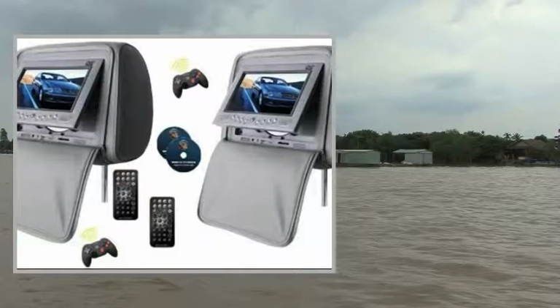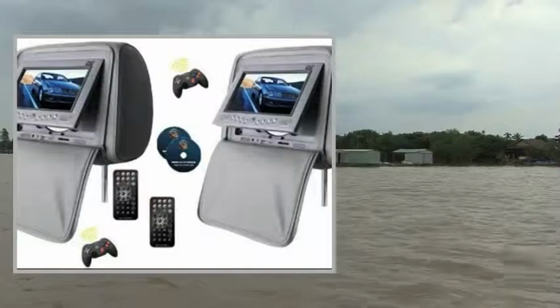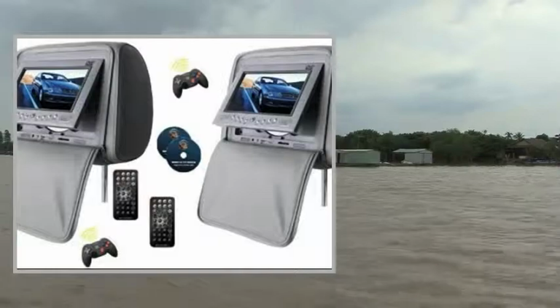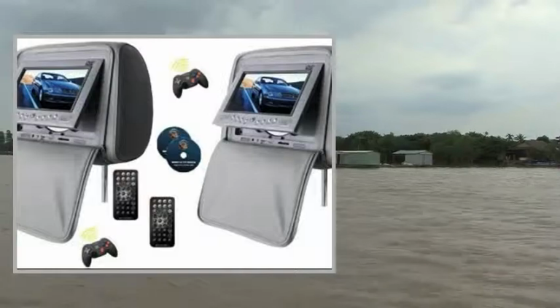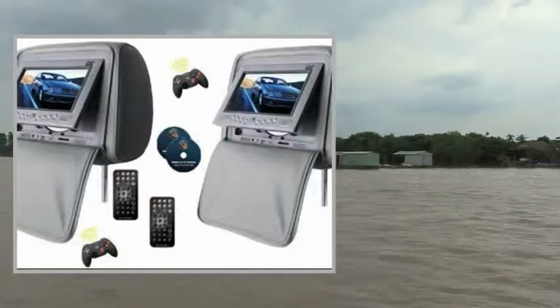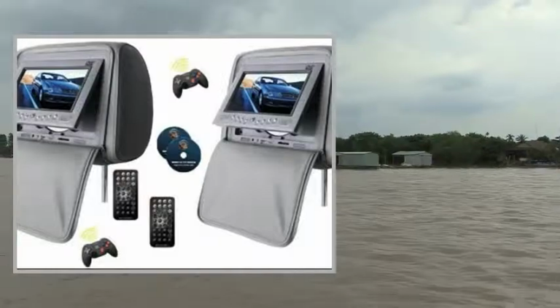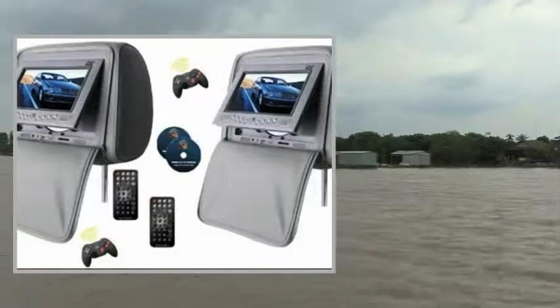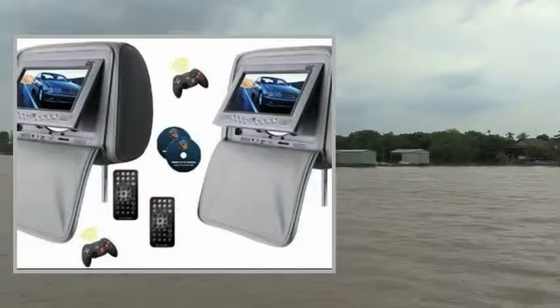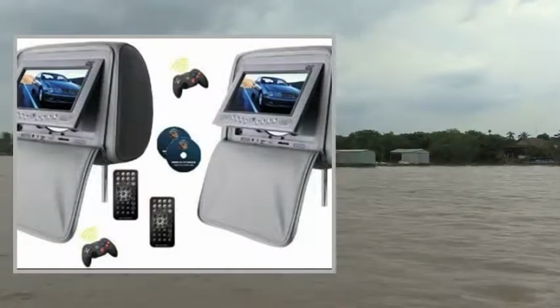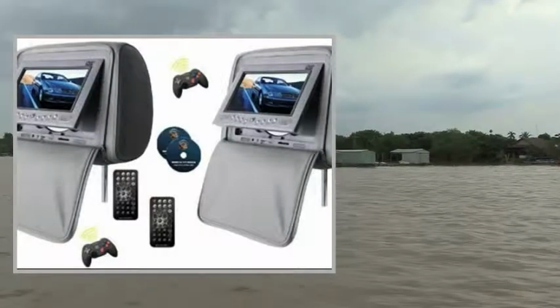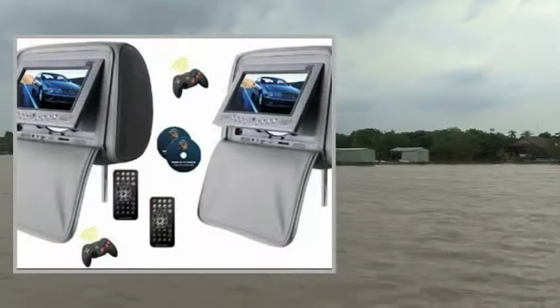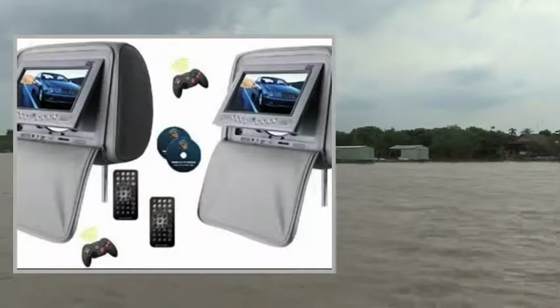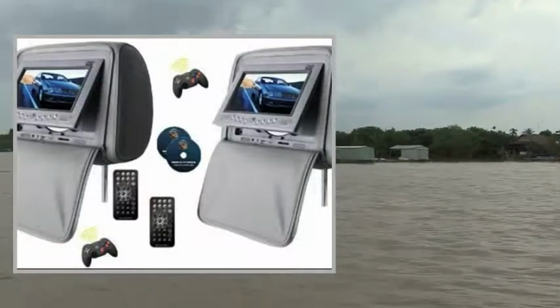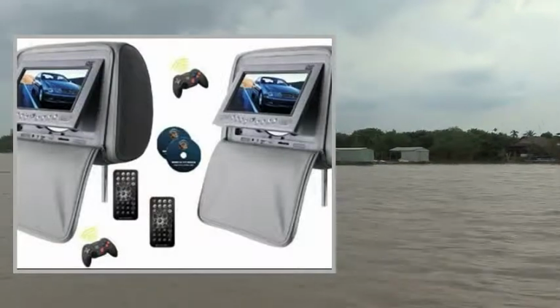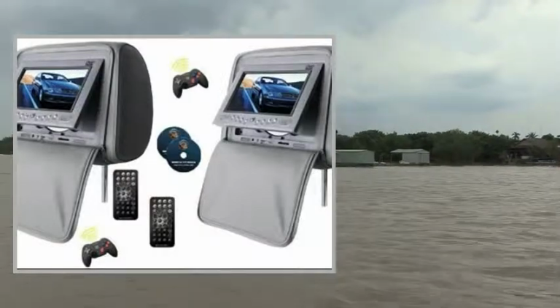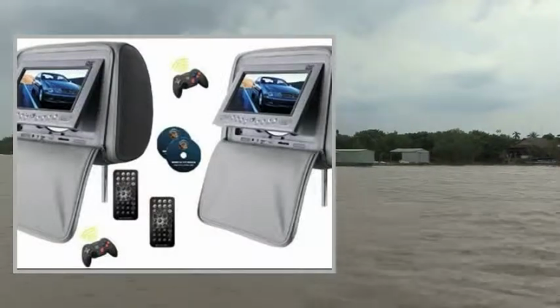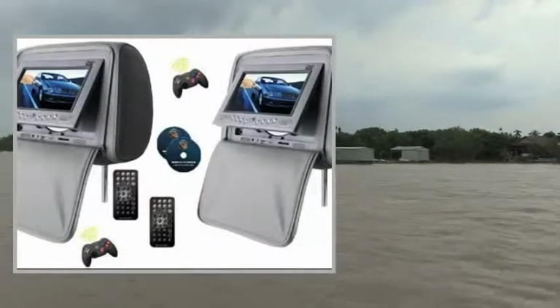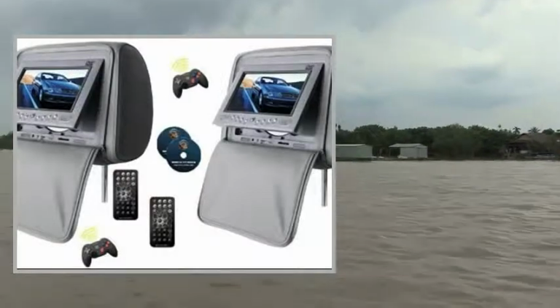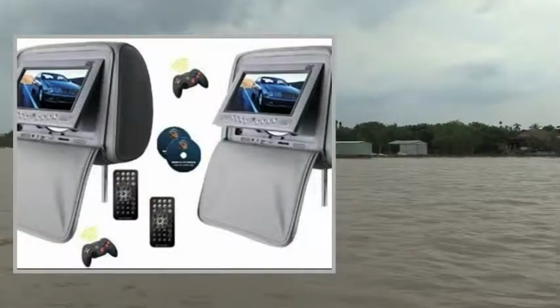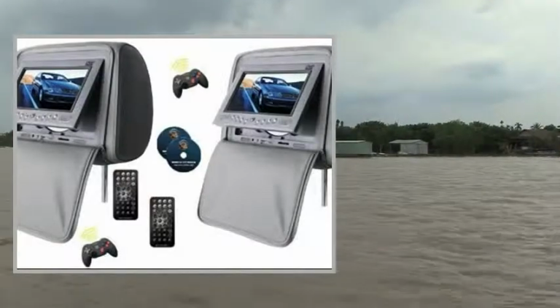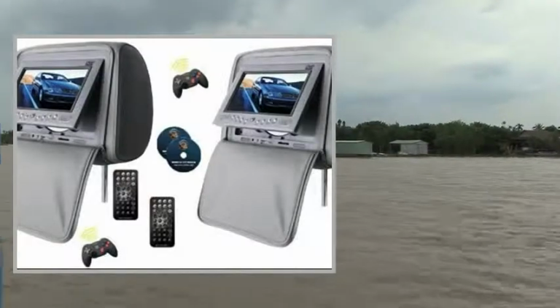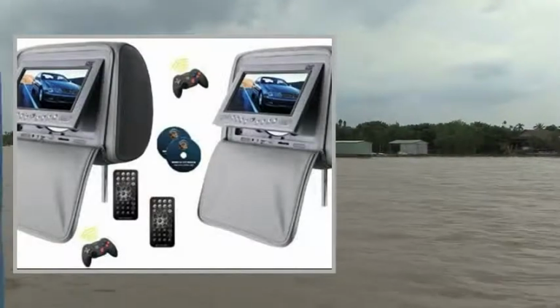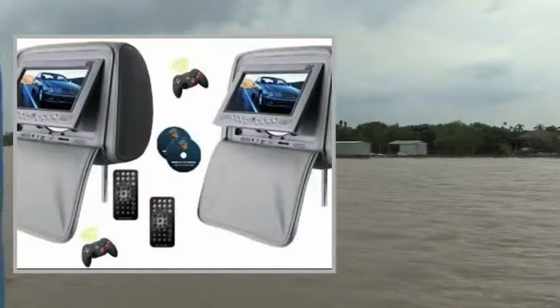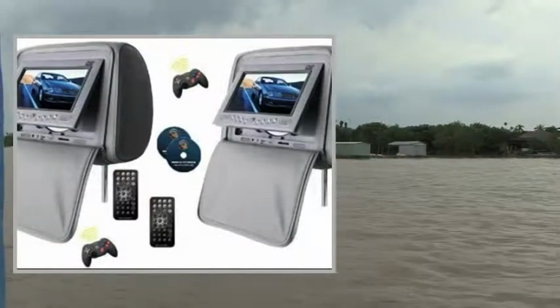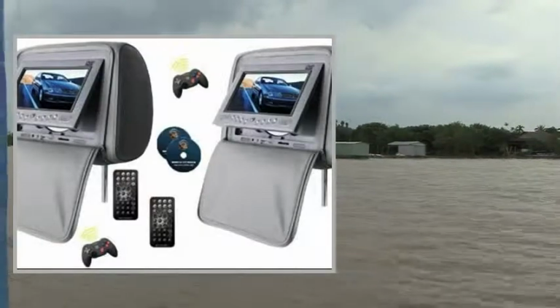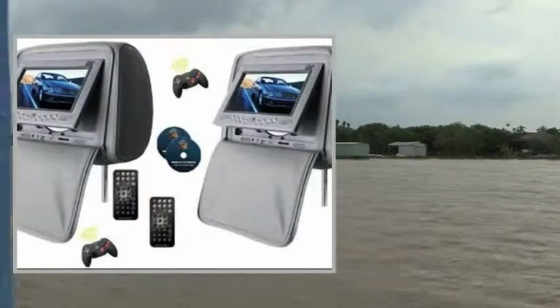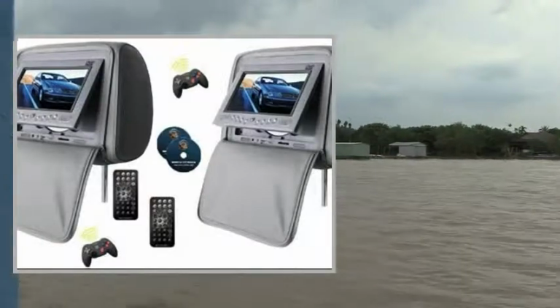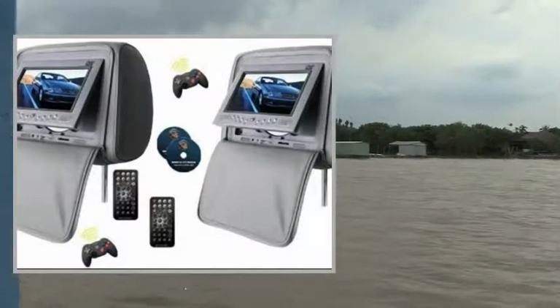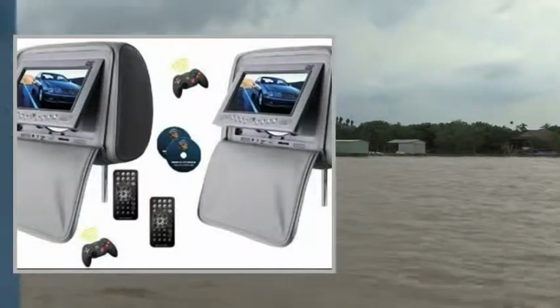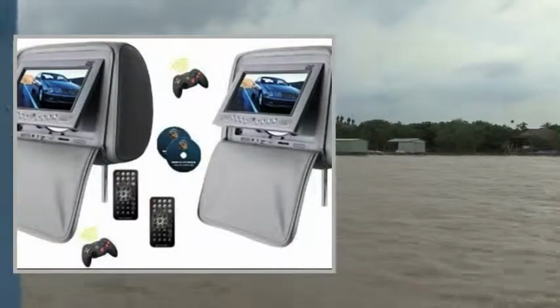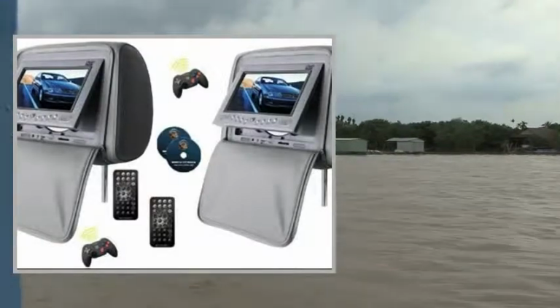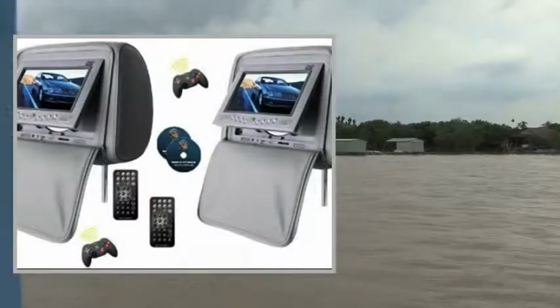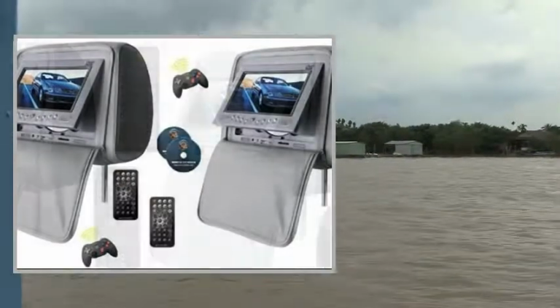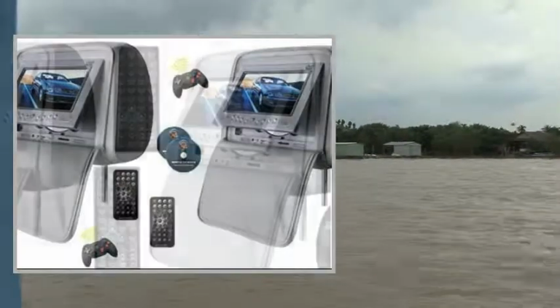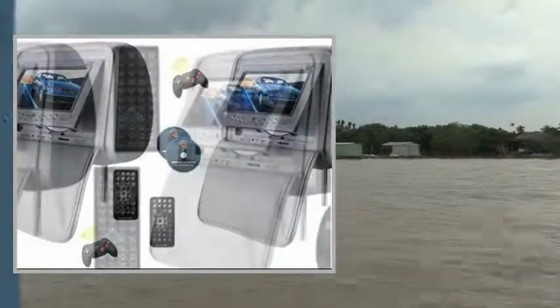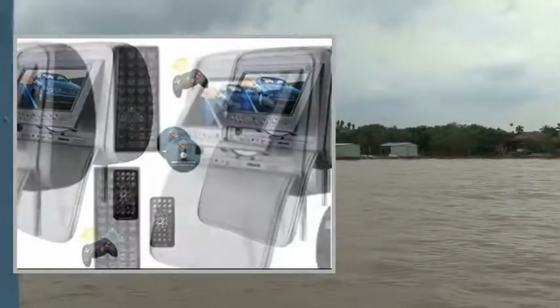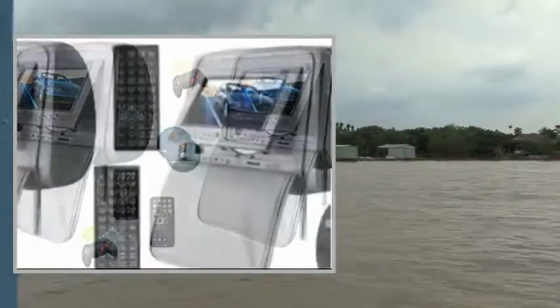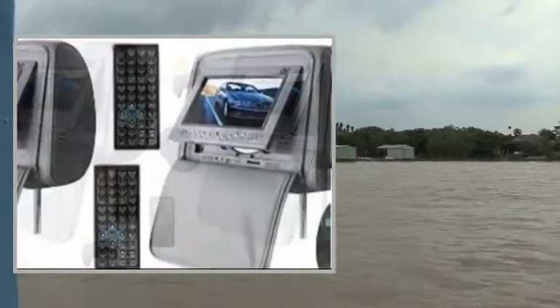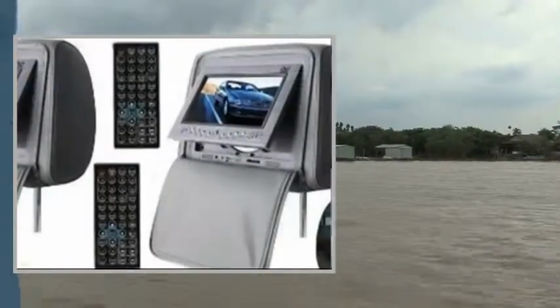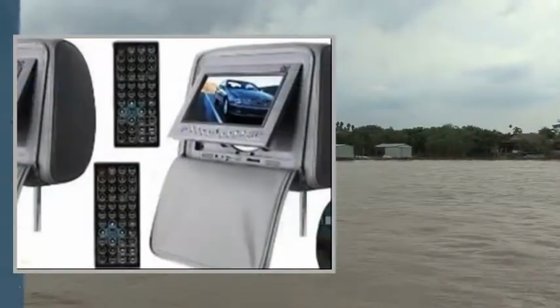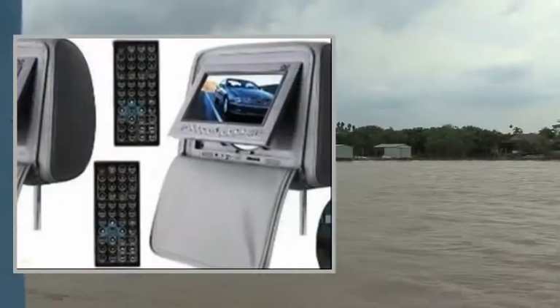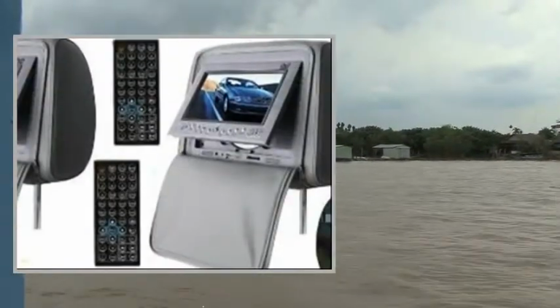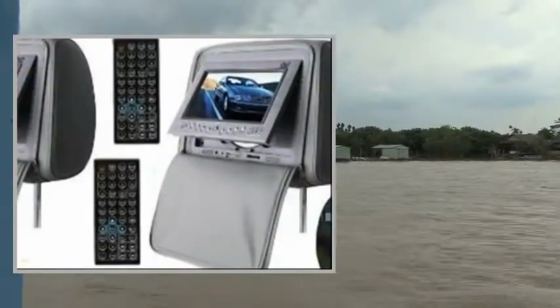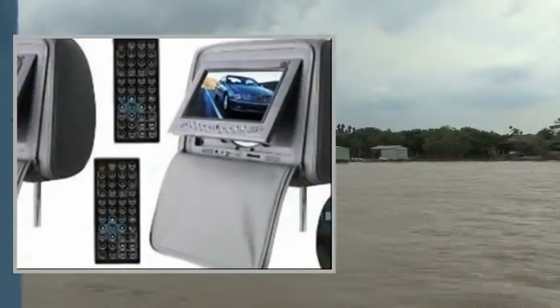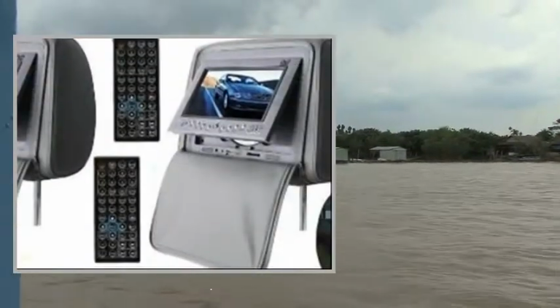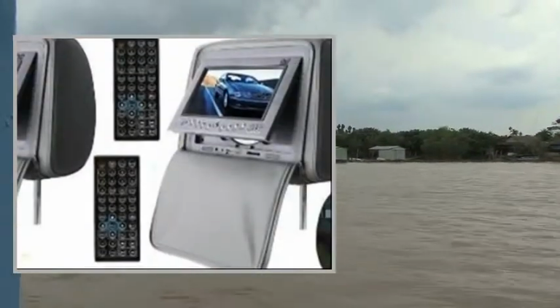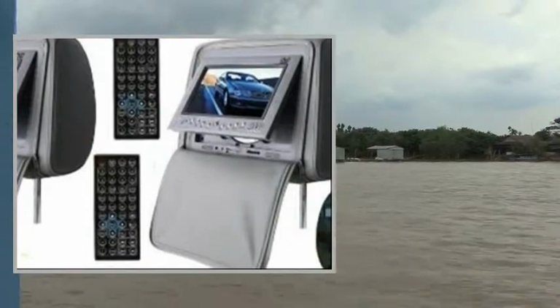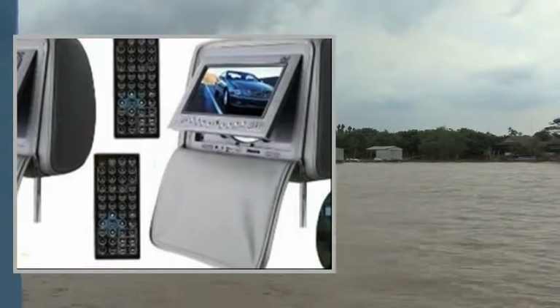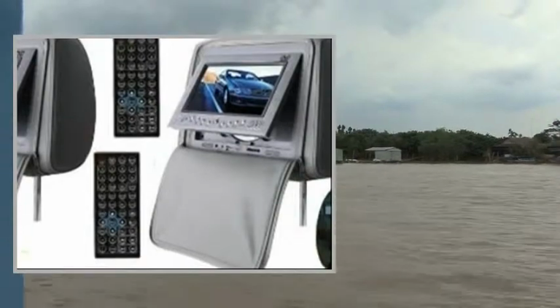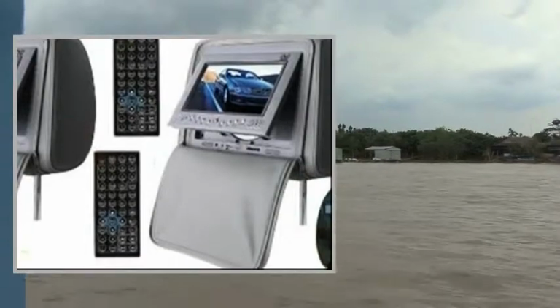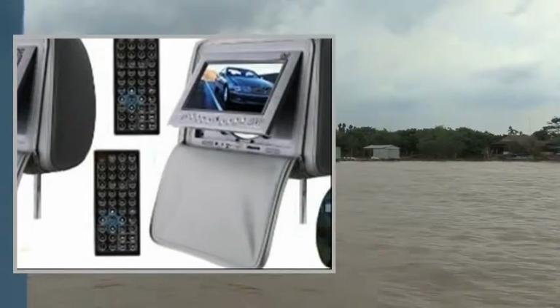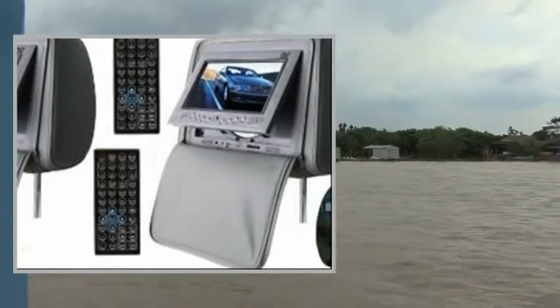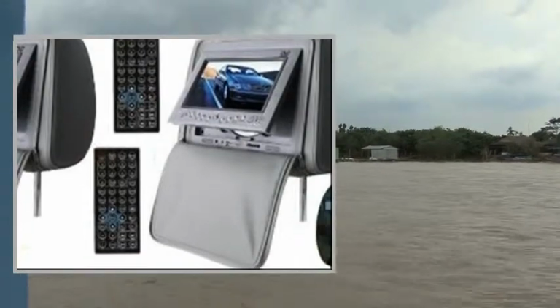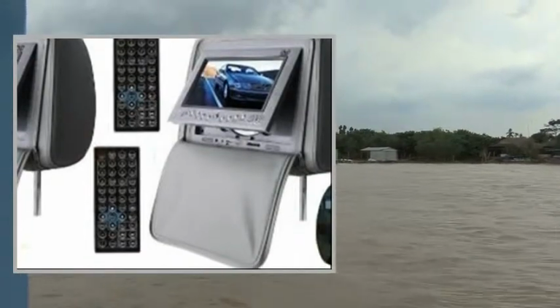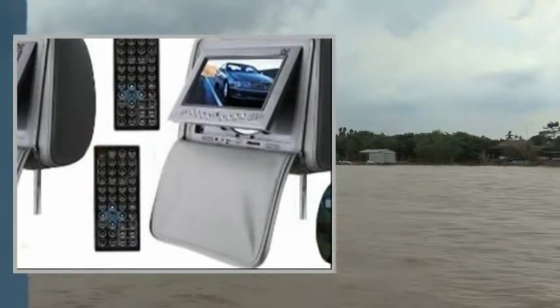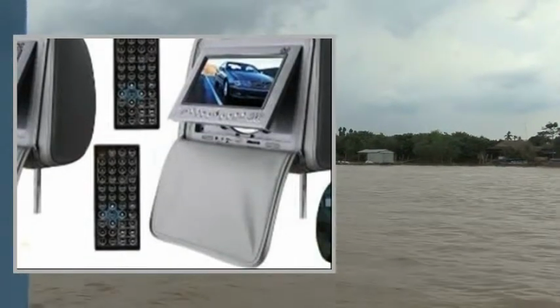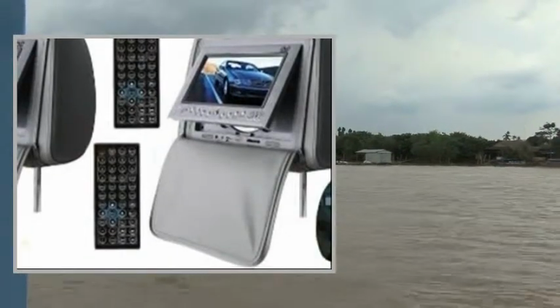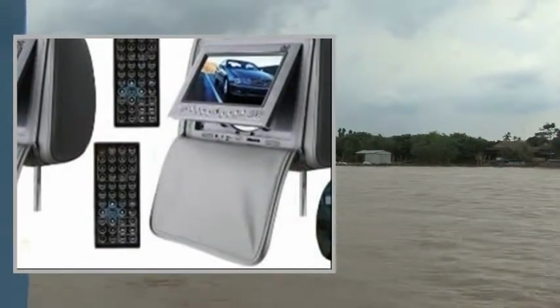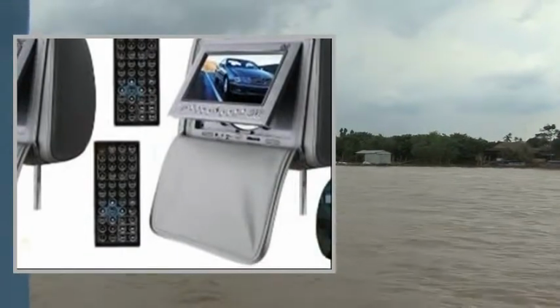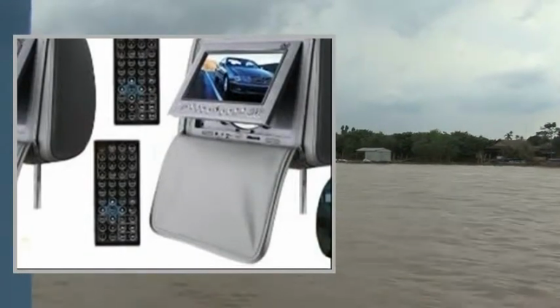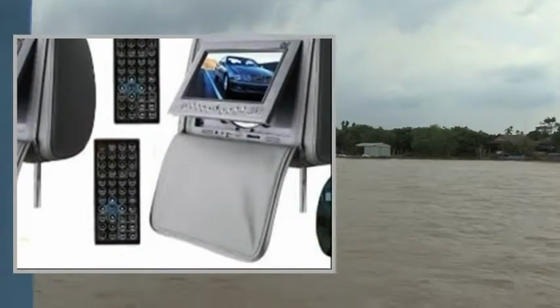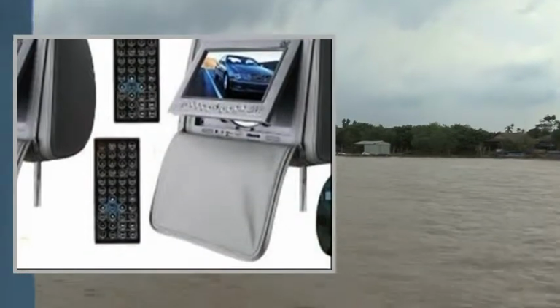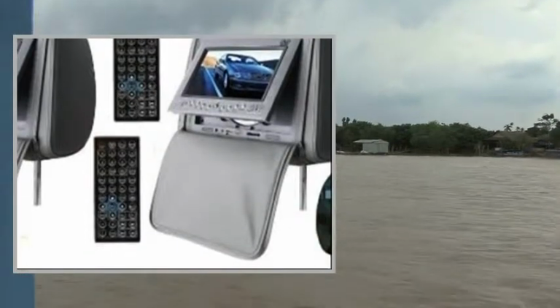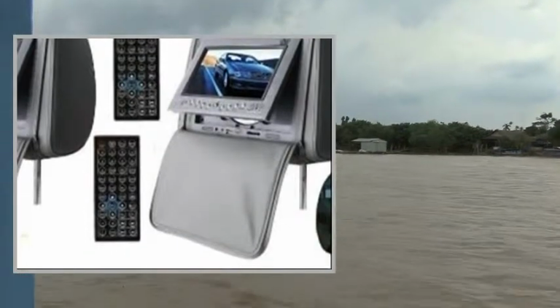Welcome to the video. This is a presentation of the product in Dash DVD Video Receiver's high quality car.